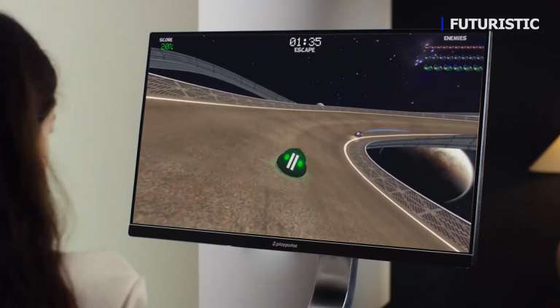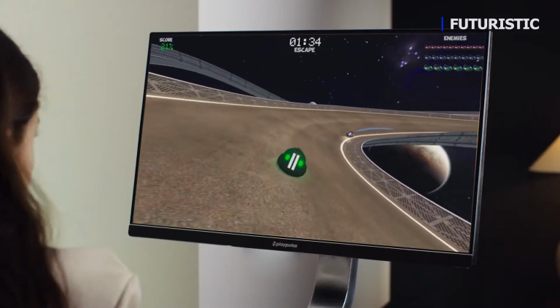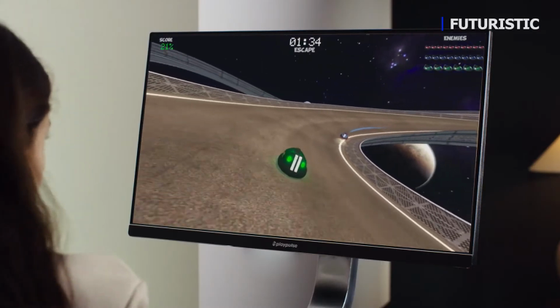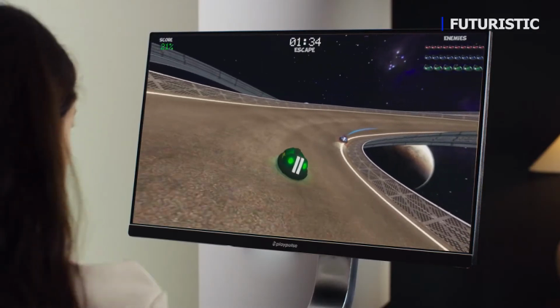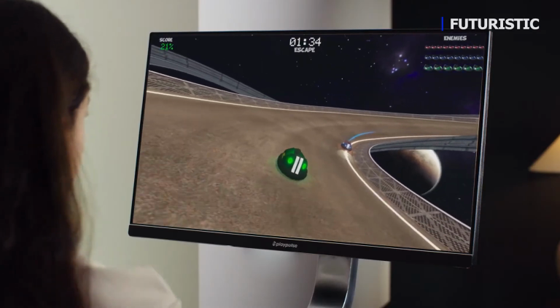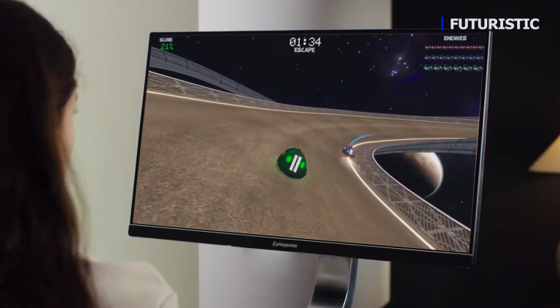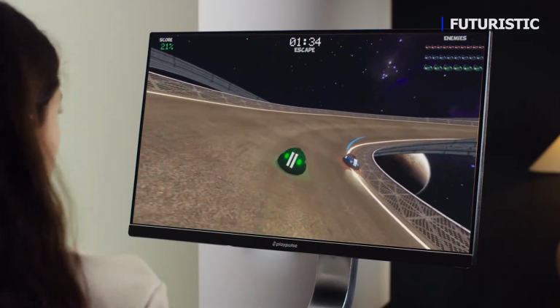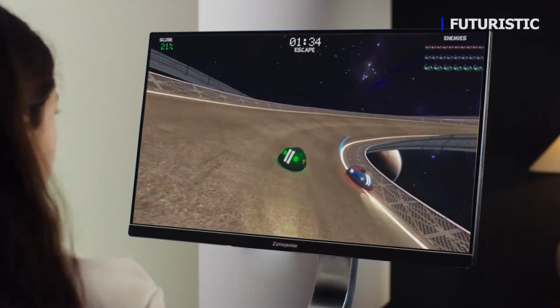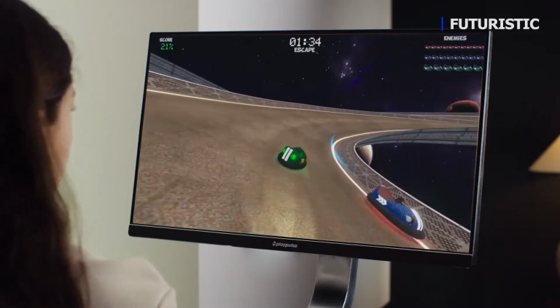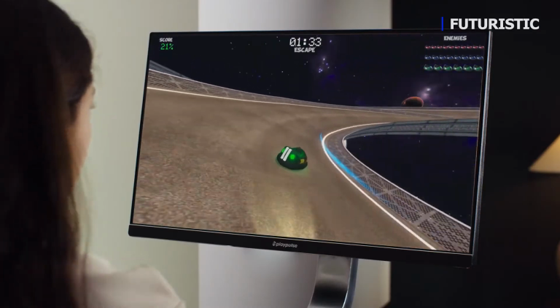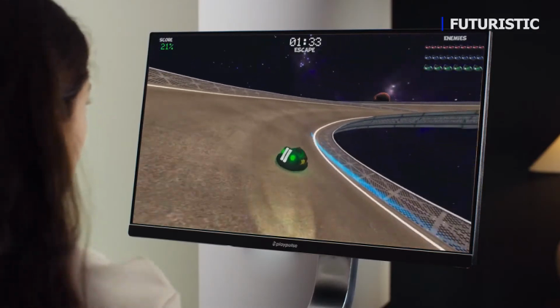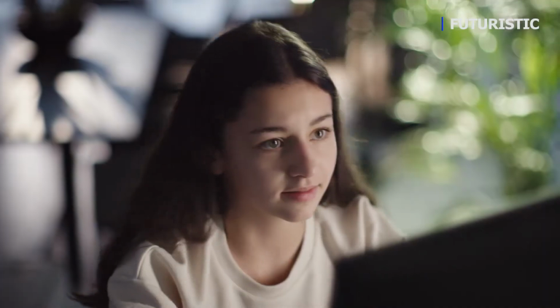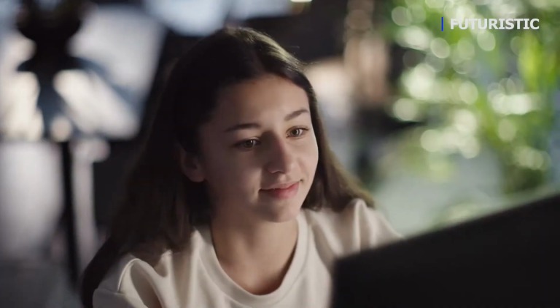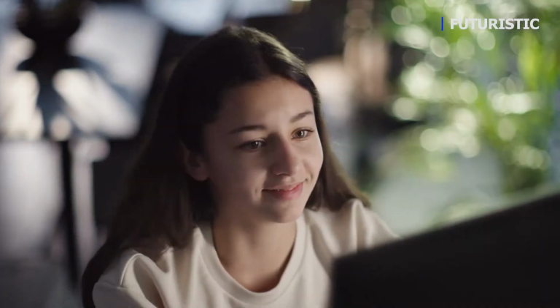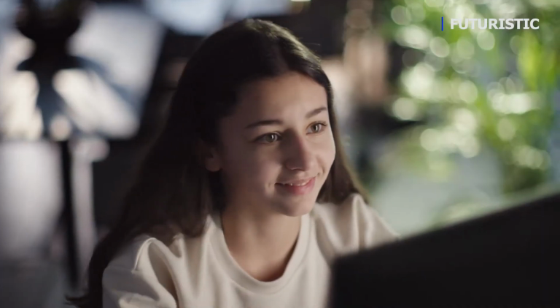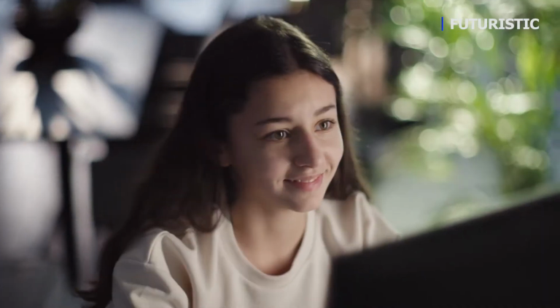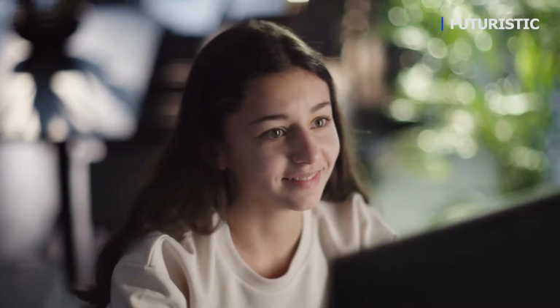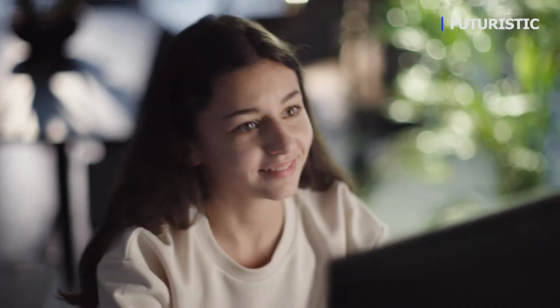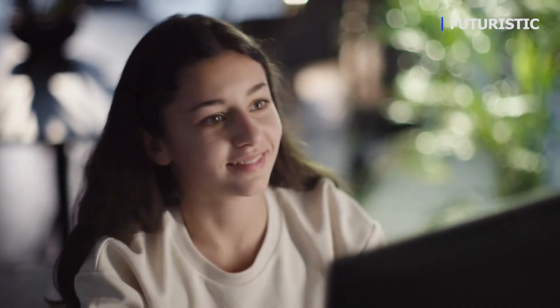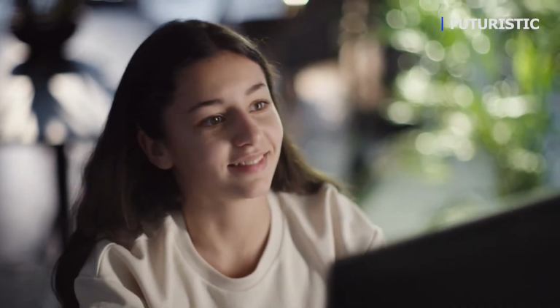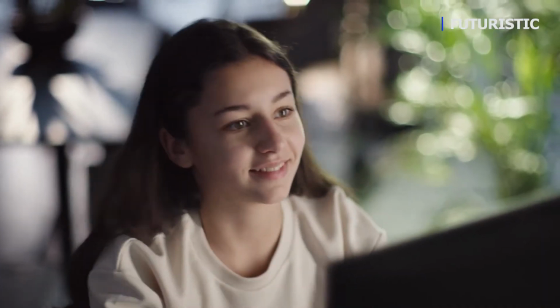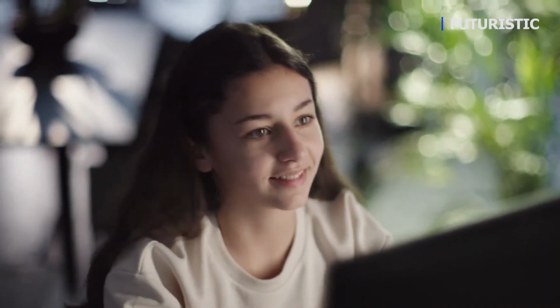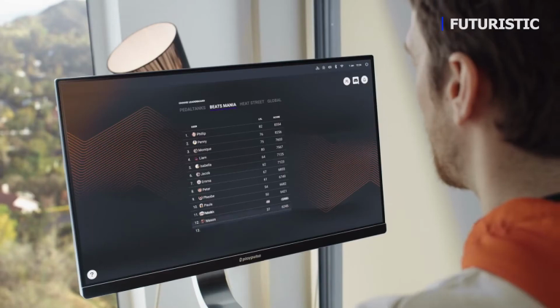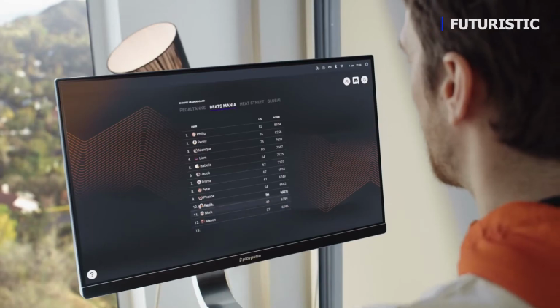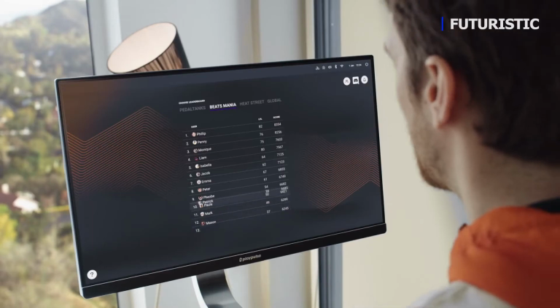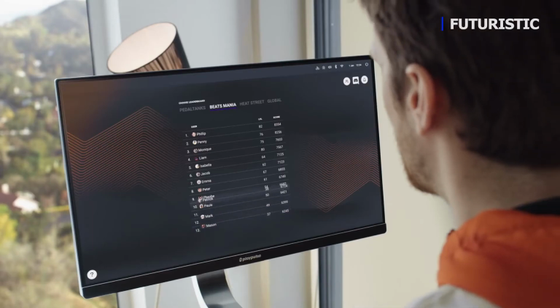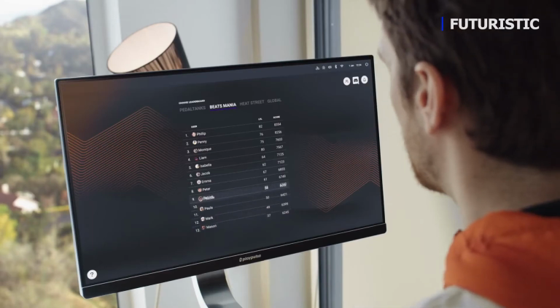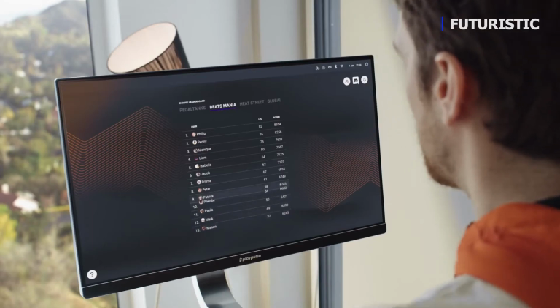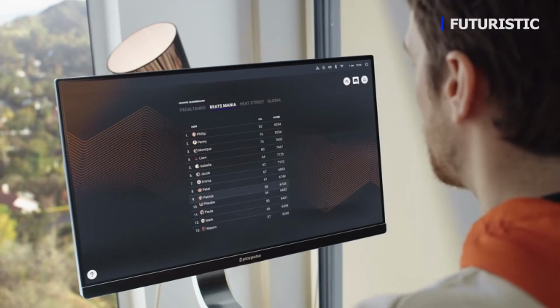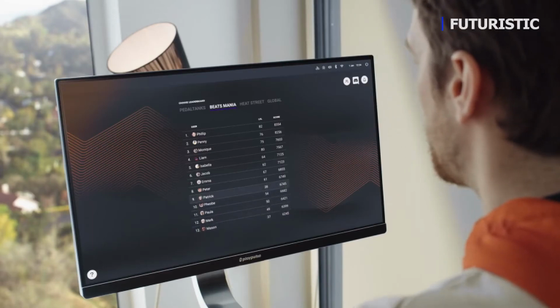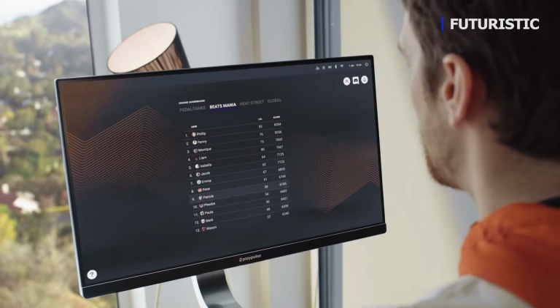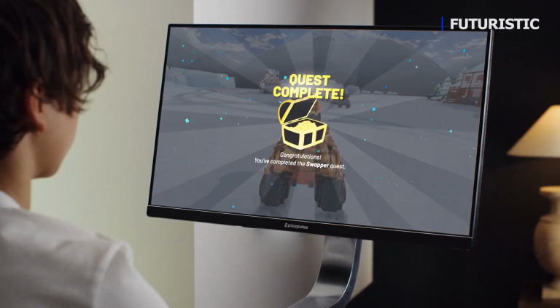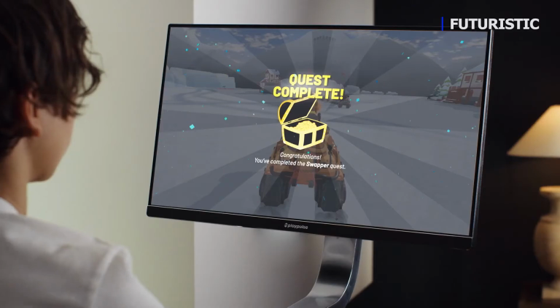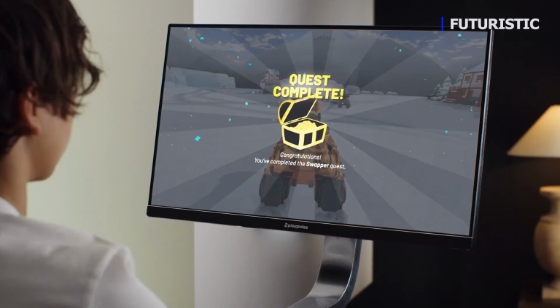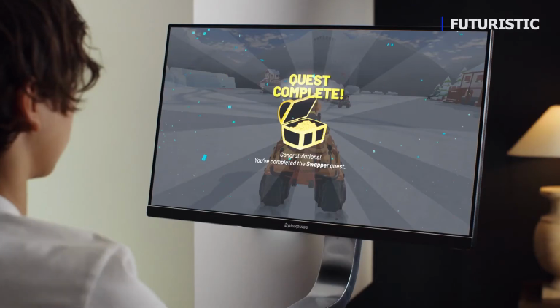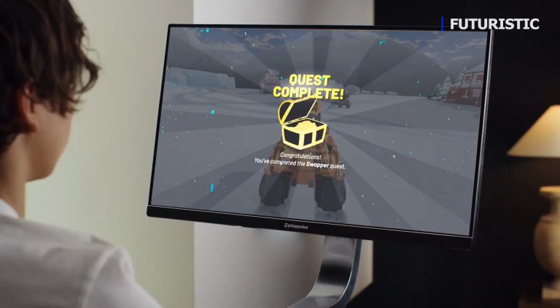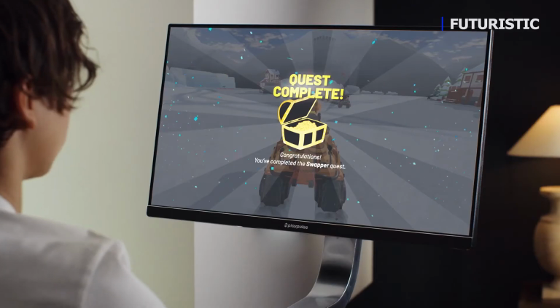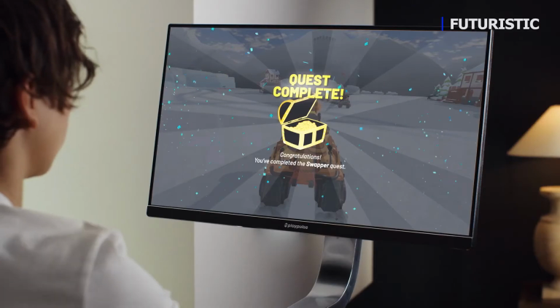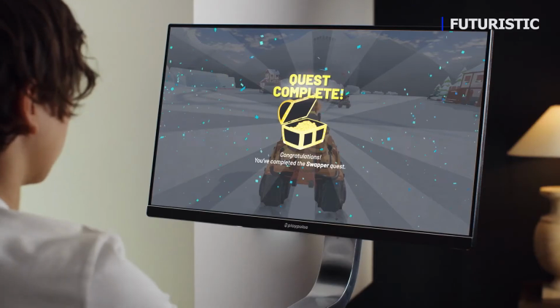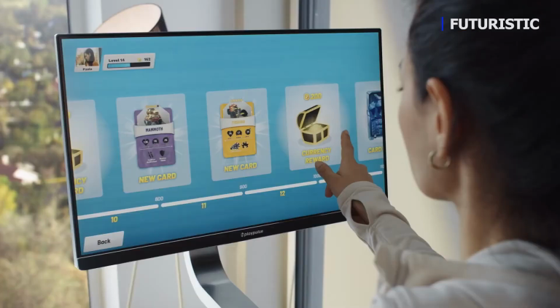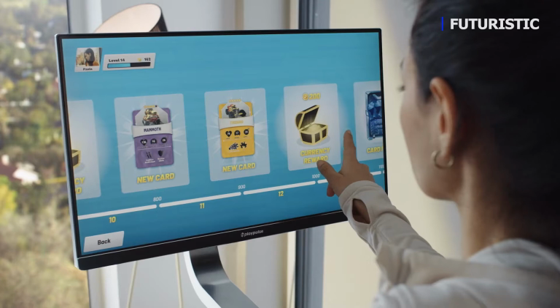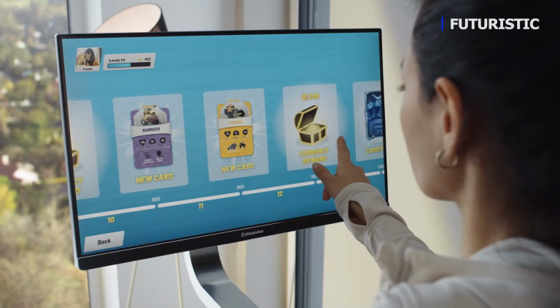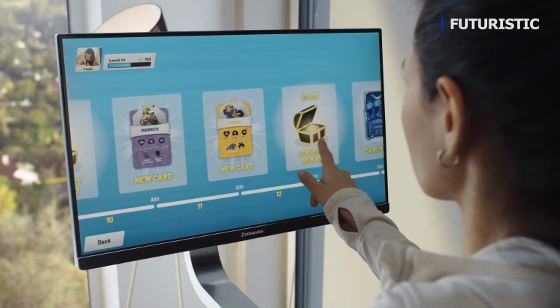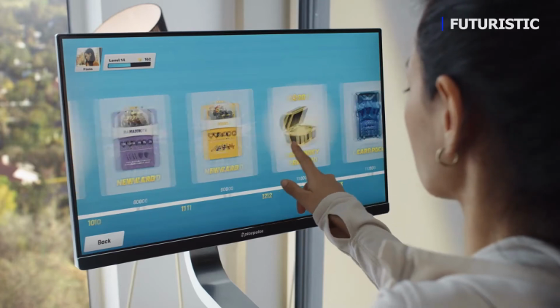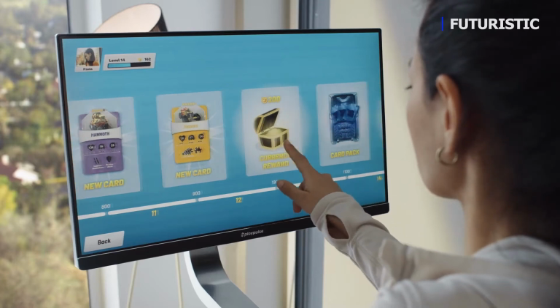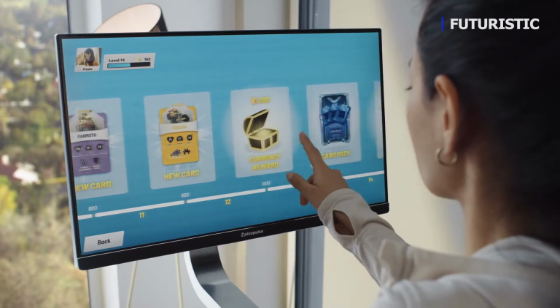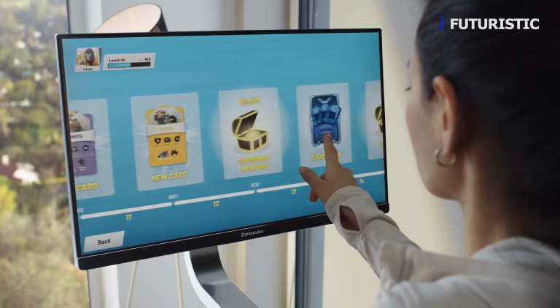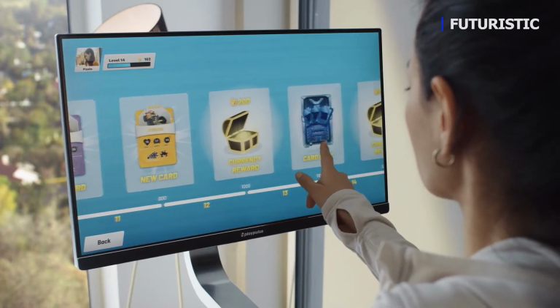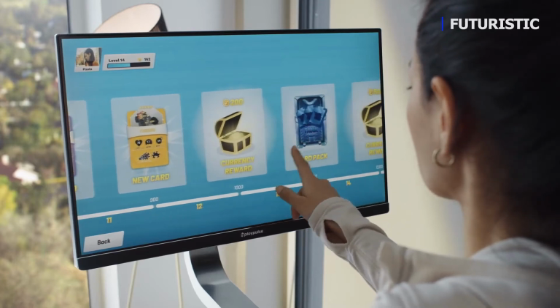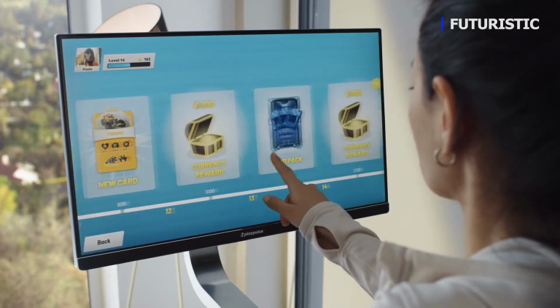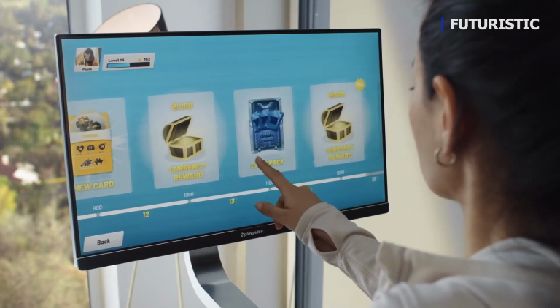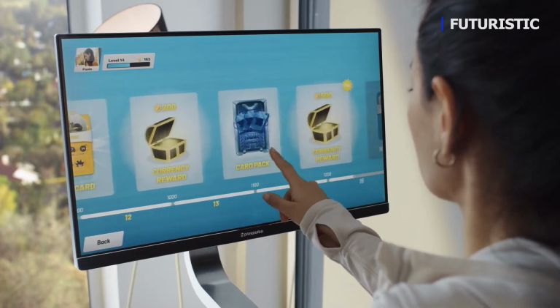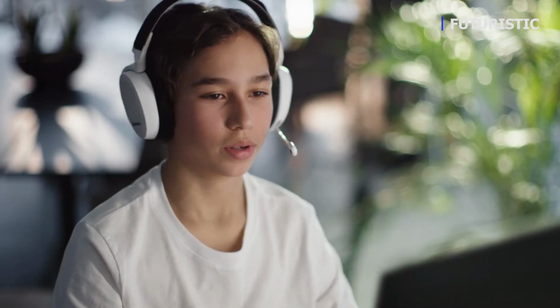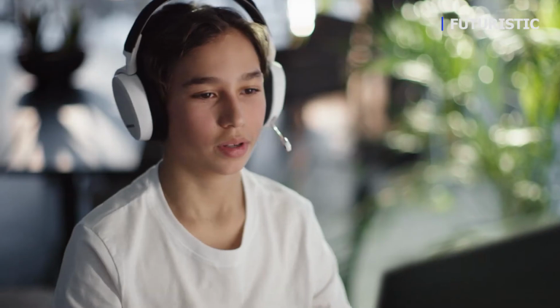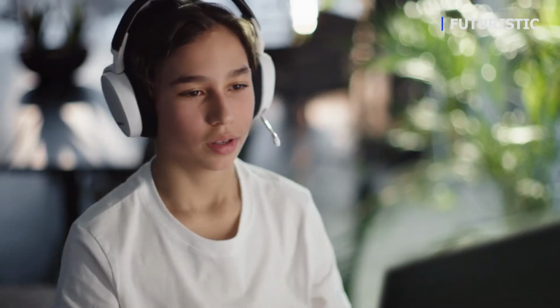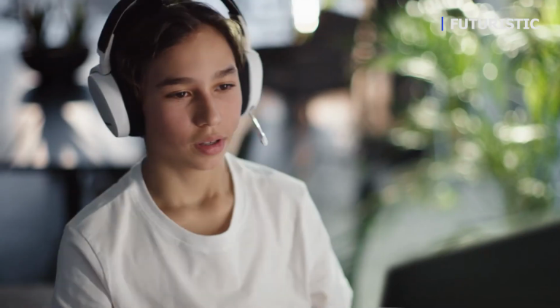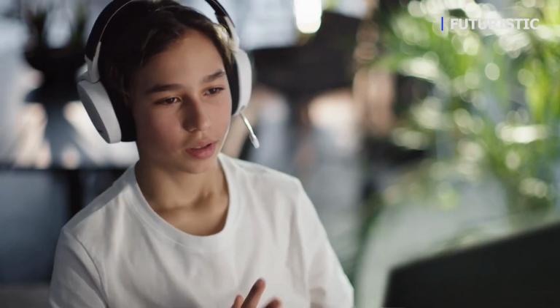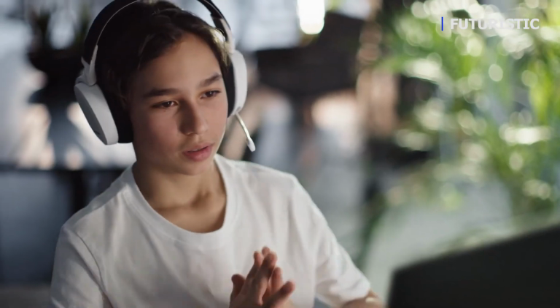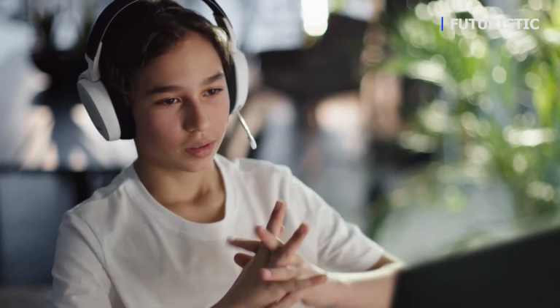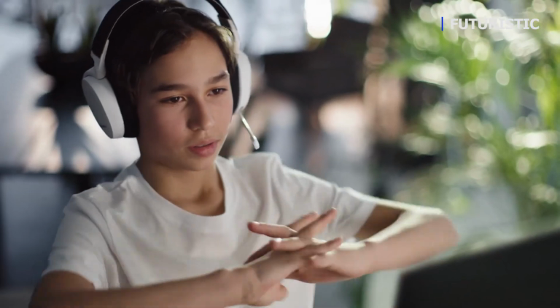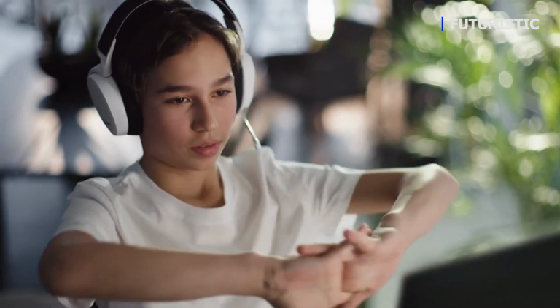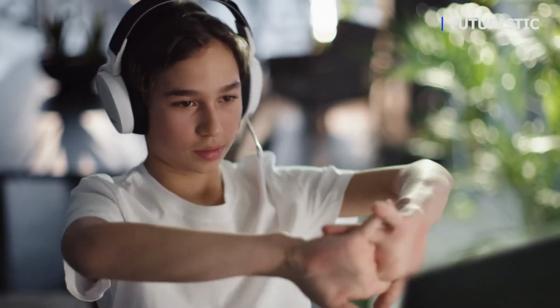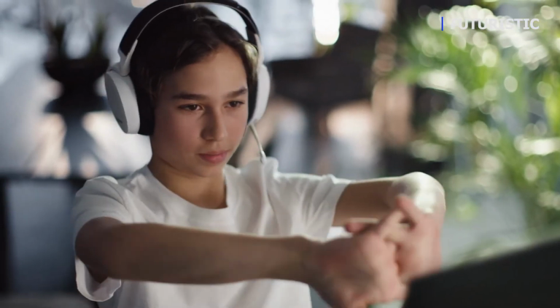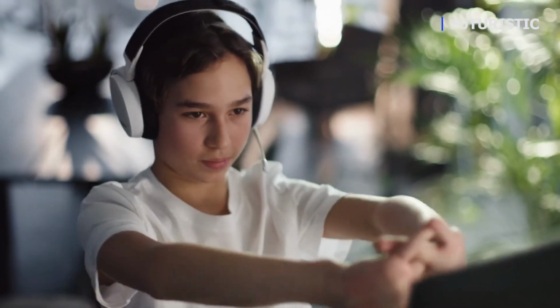There's also single-player. Leaderboards, daily quests, and reward tracks will always keep you challenged.